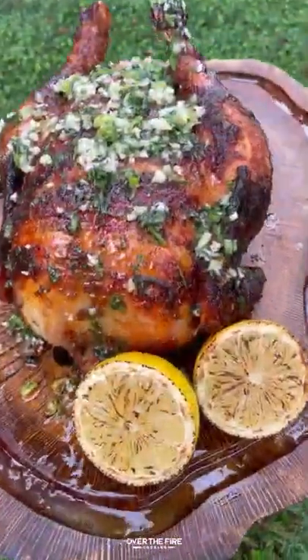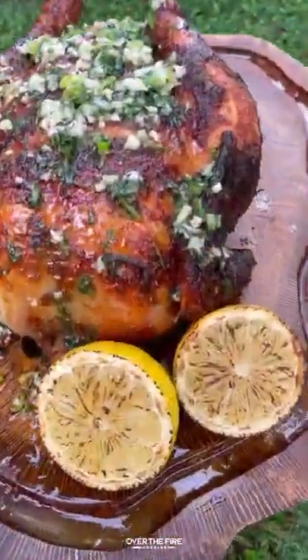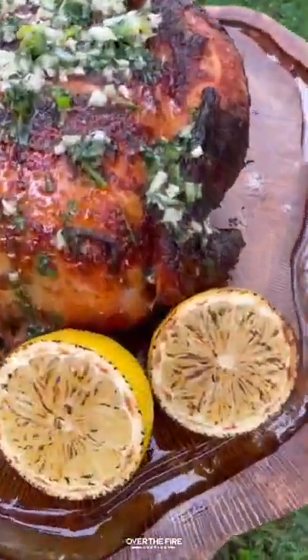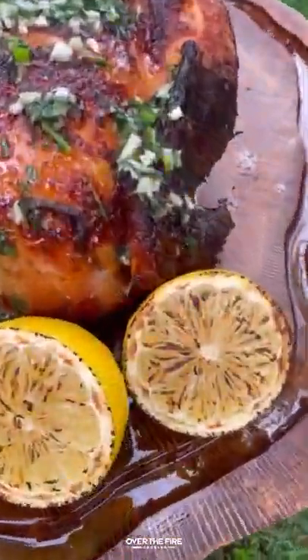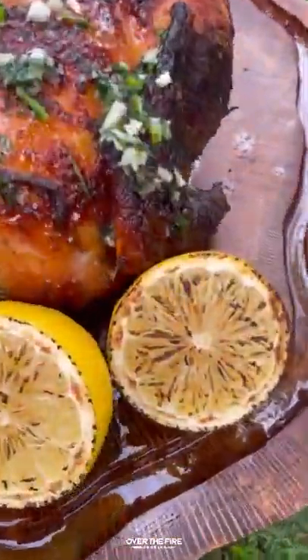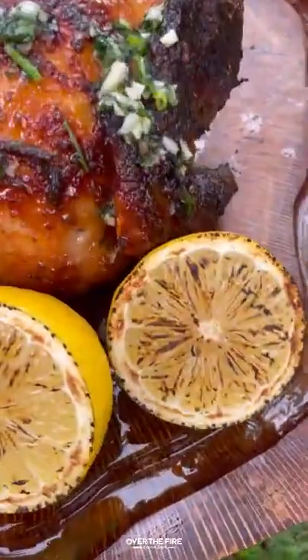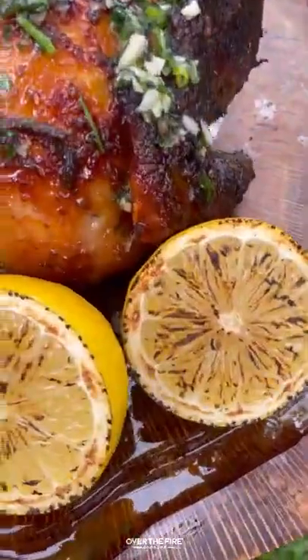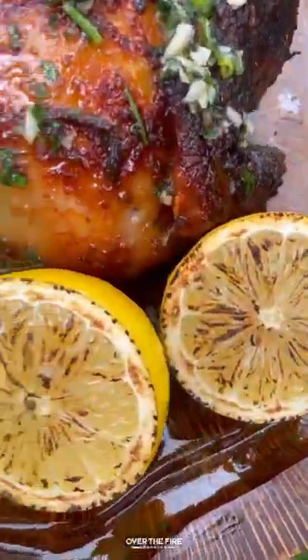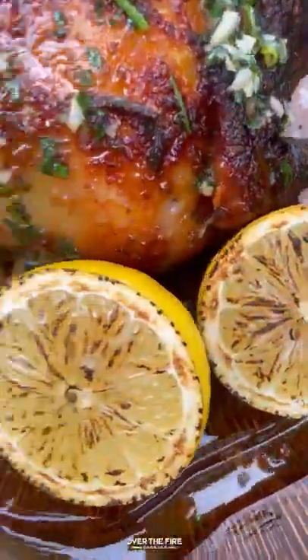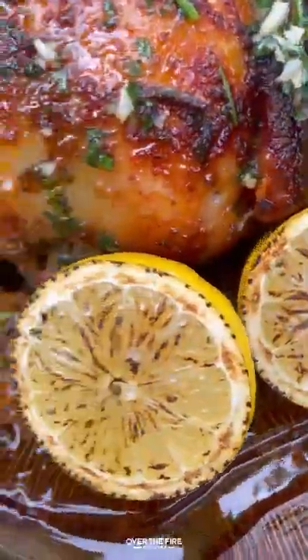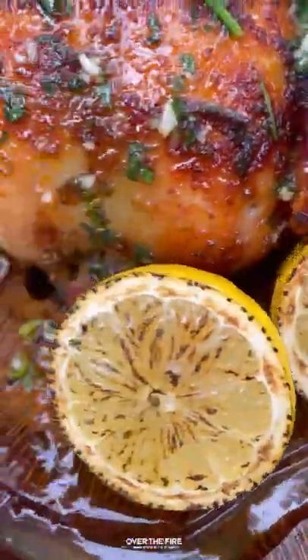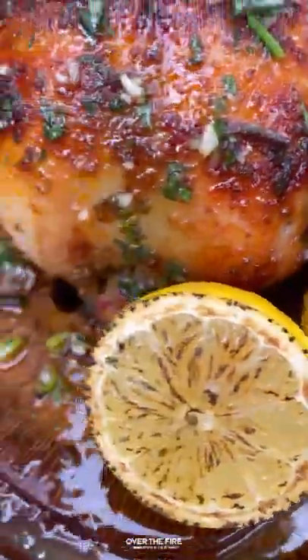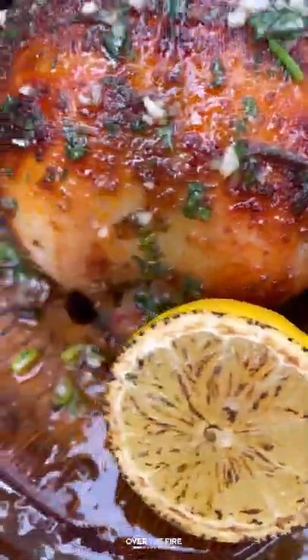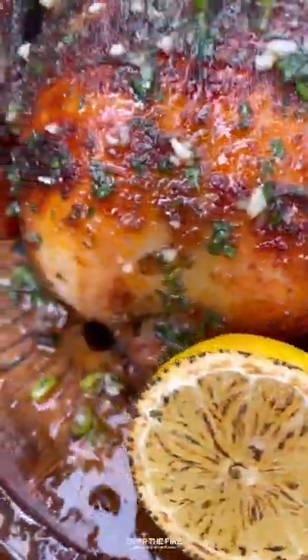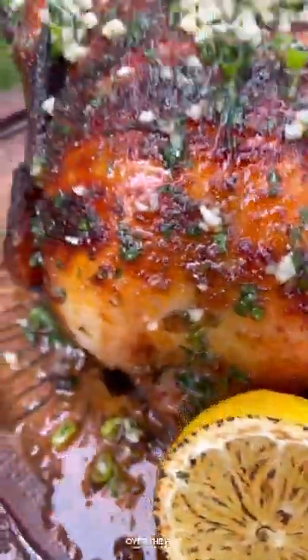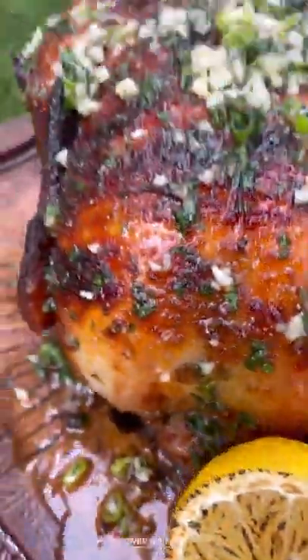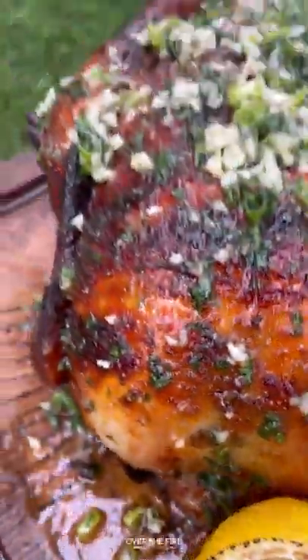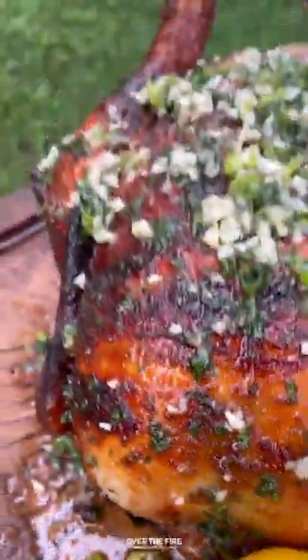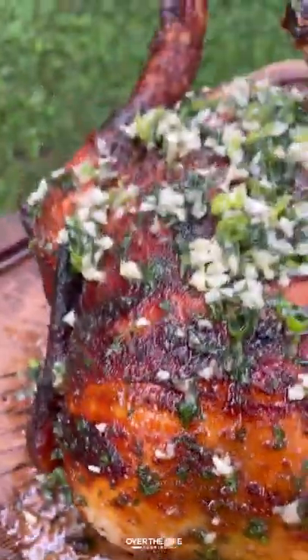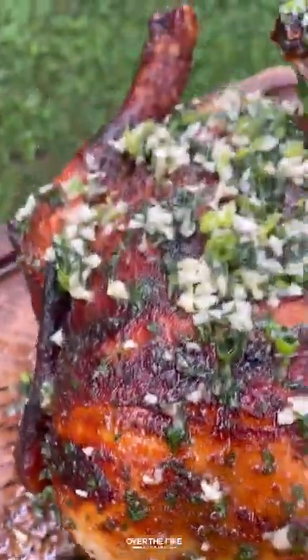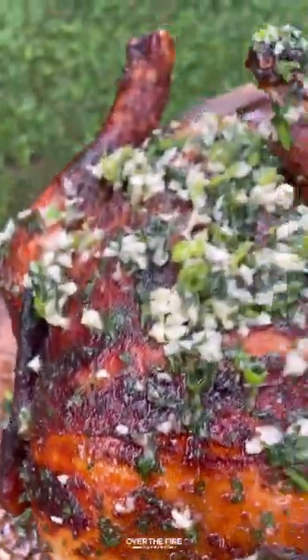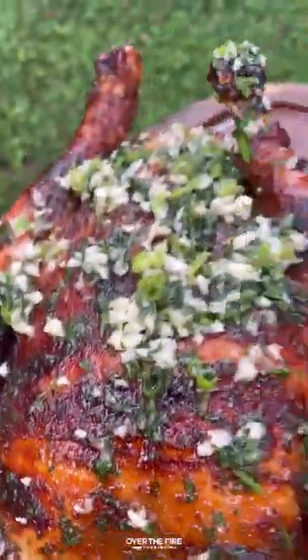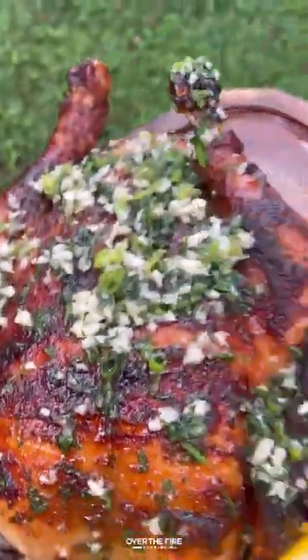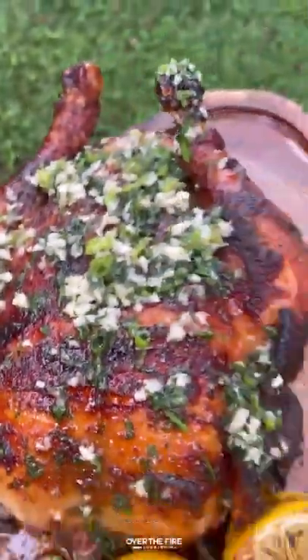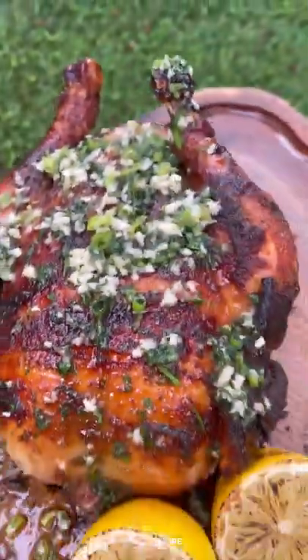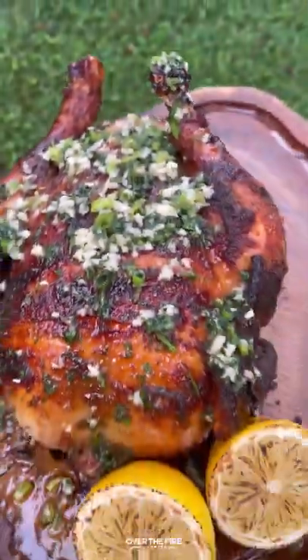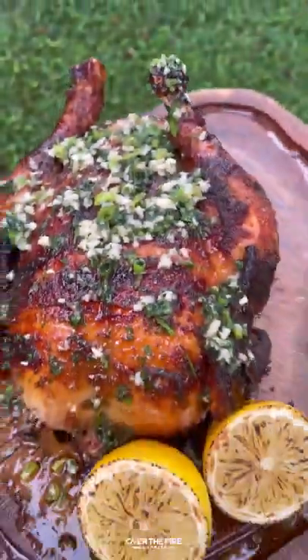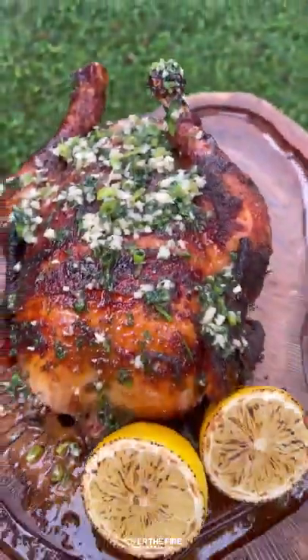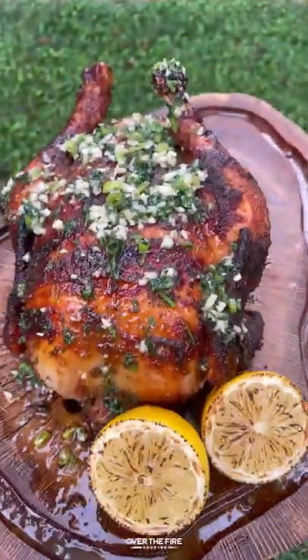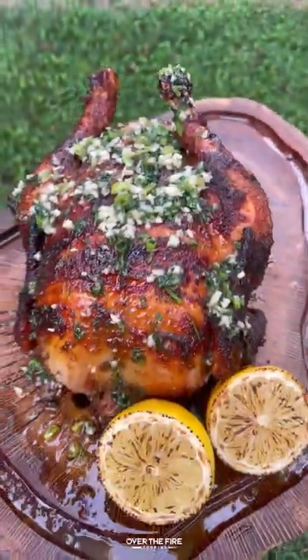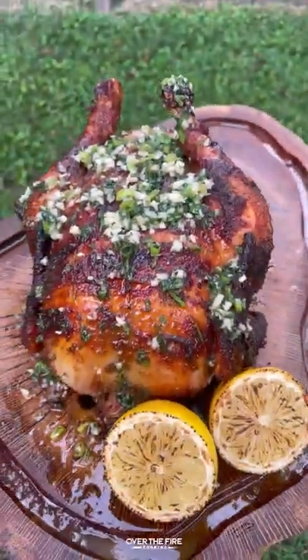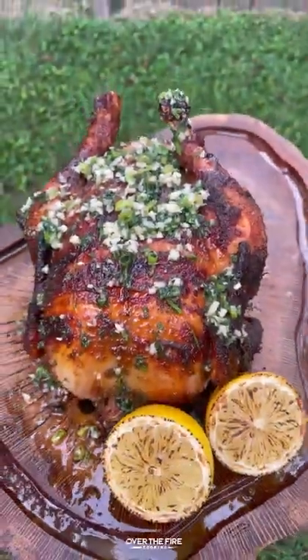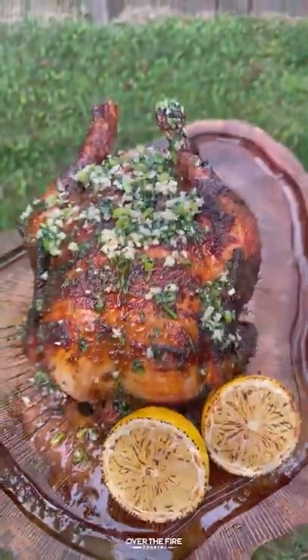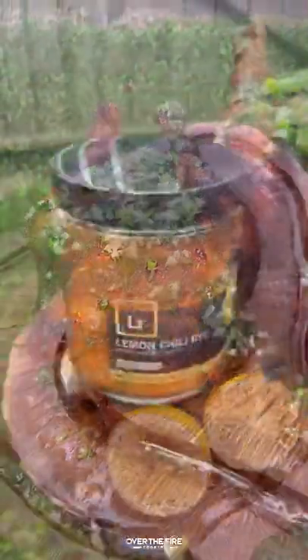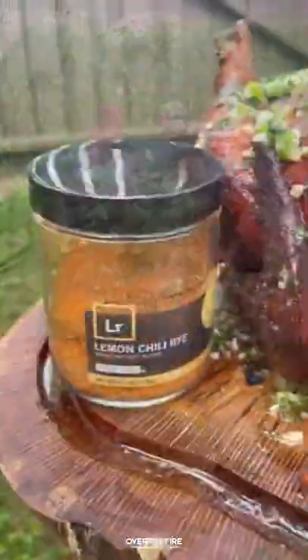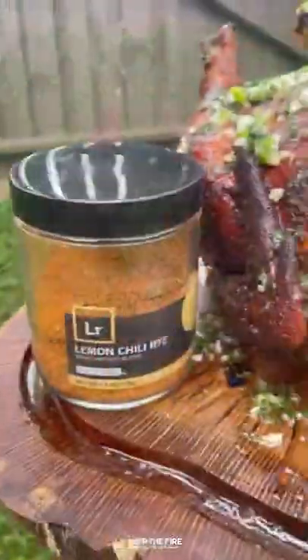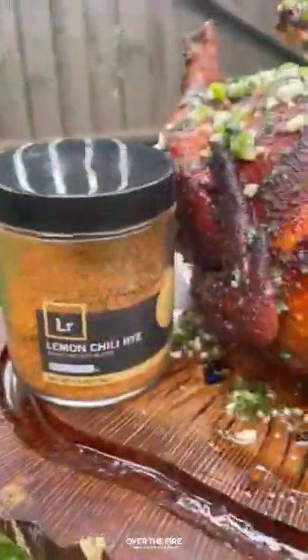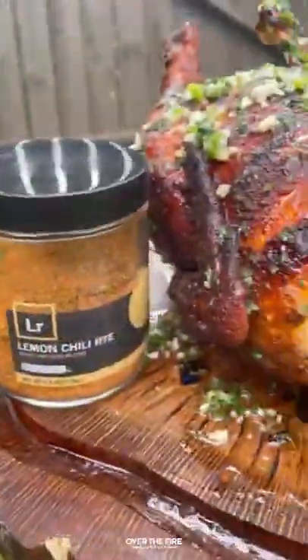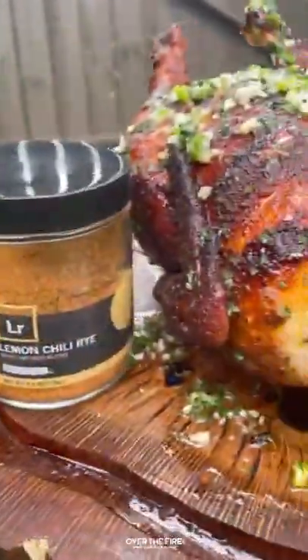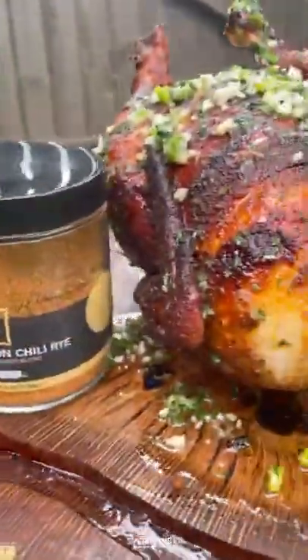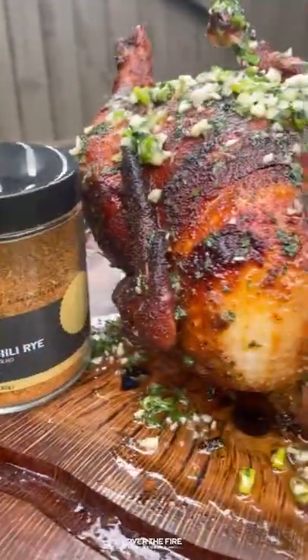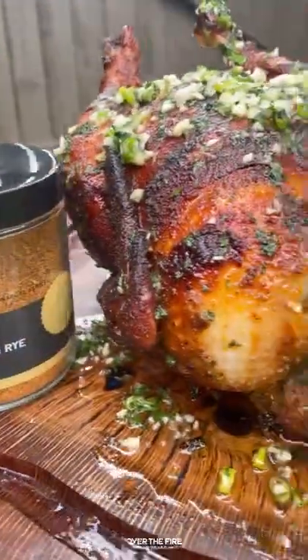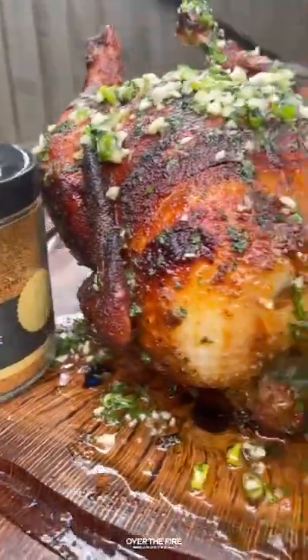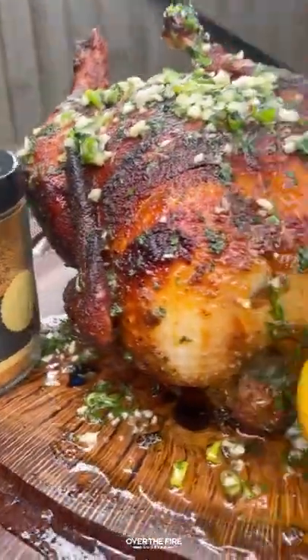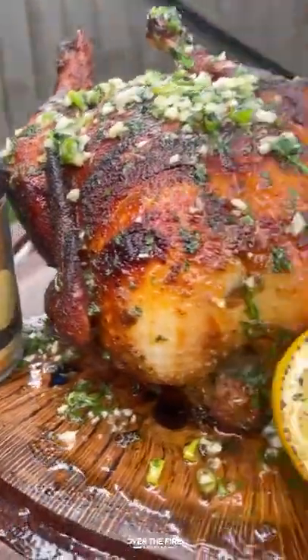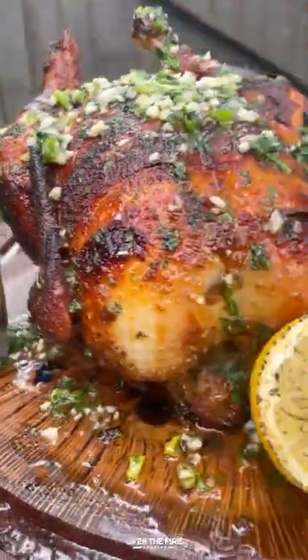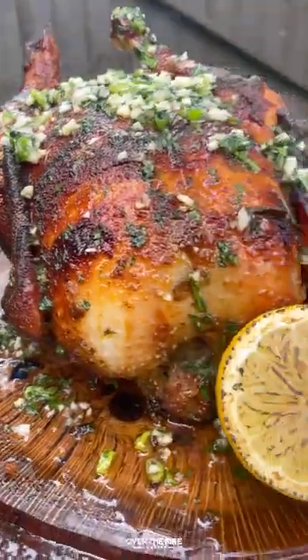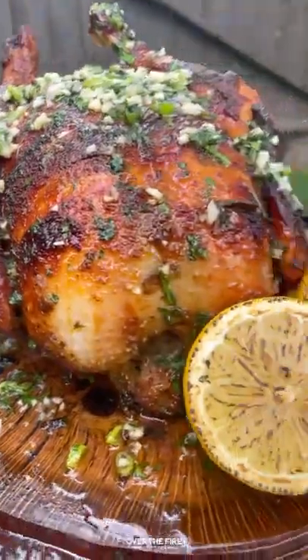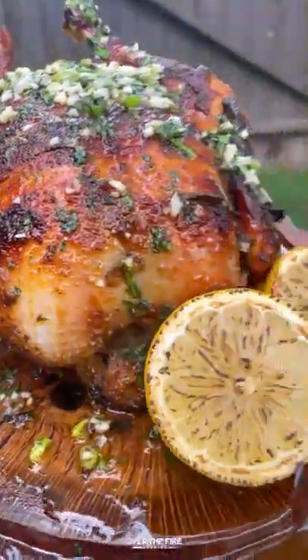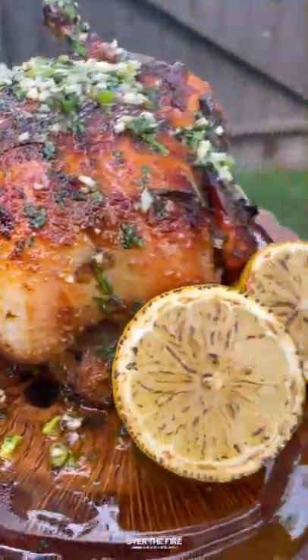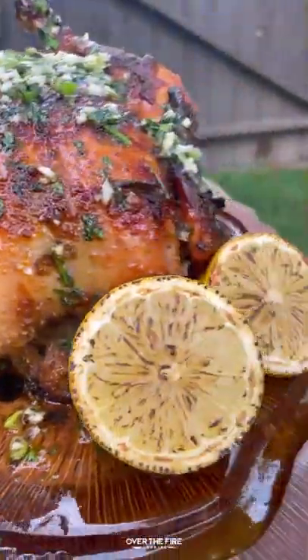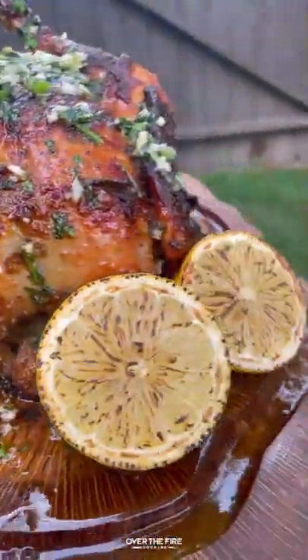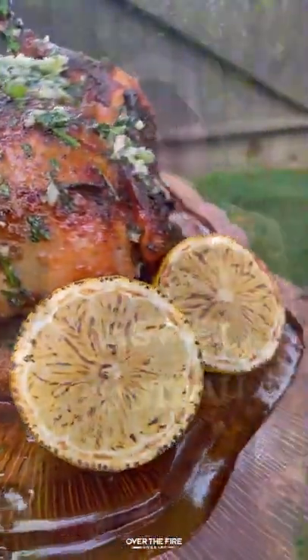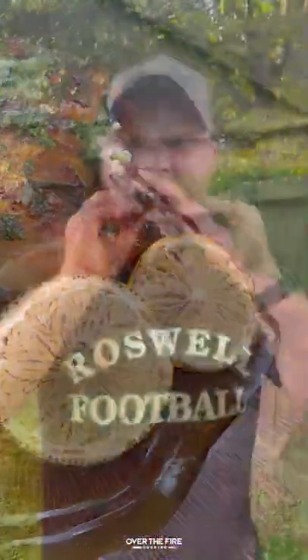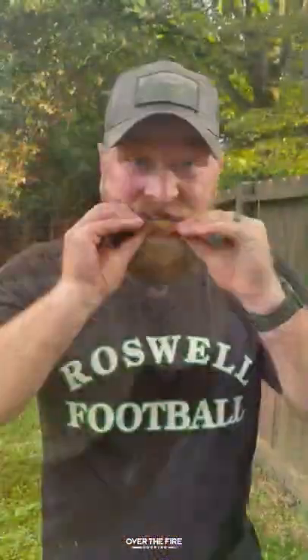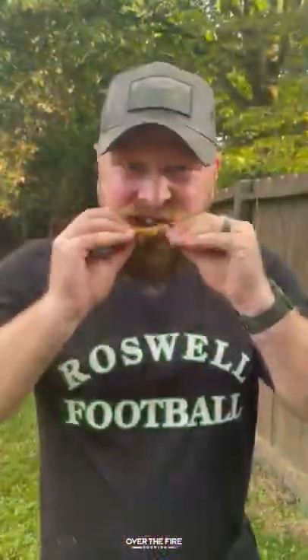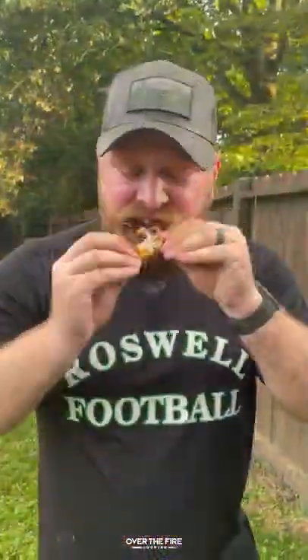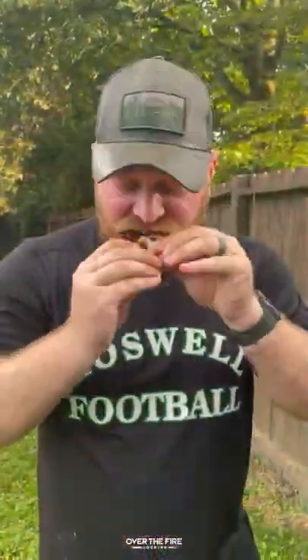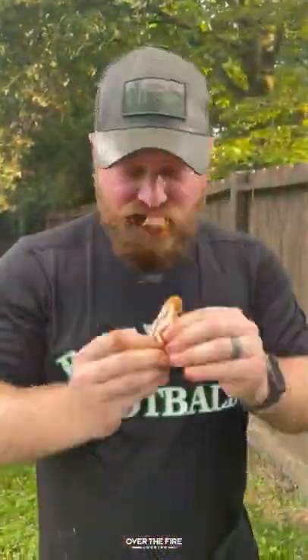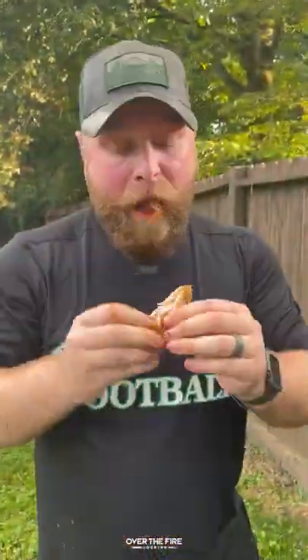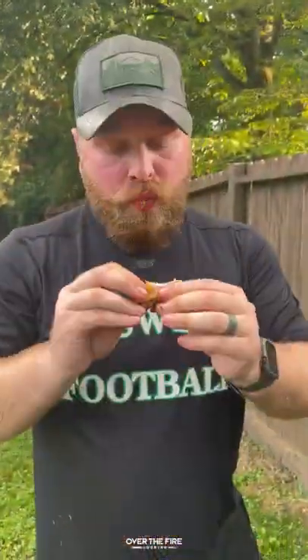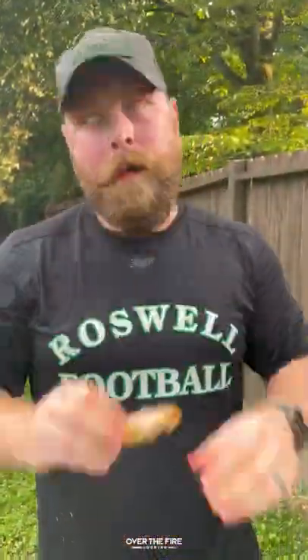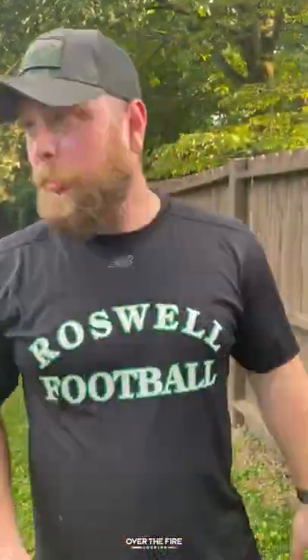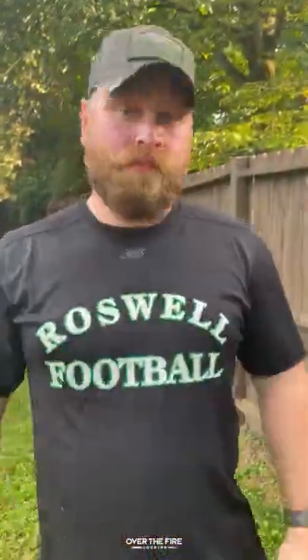We're diving right in. This is so freaking delicious. You can find this whole recipe at overthefirecooking.com or the link below. Cheers.